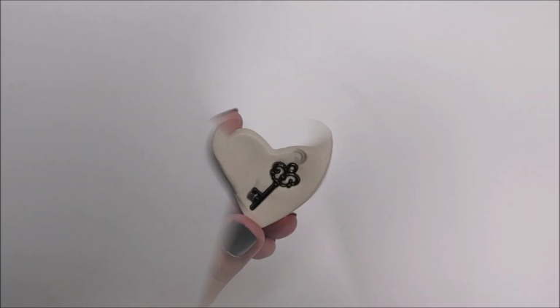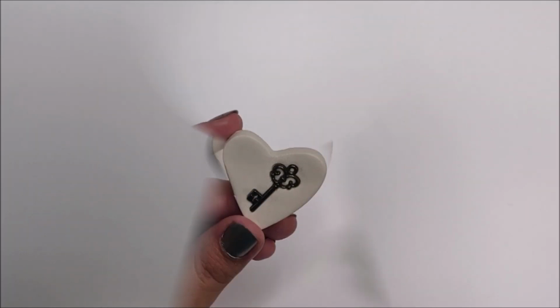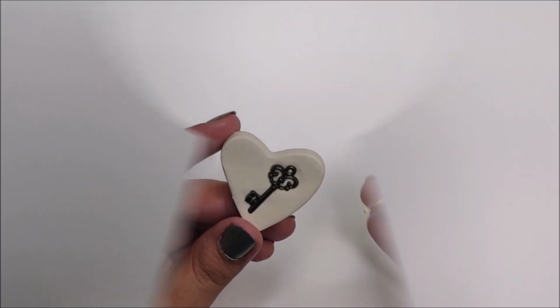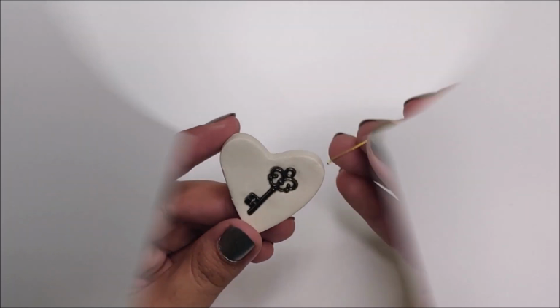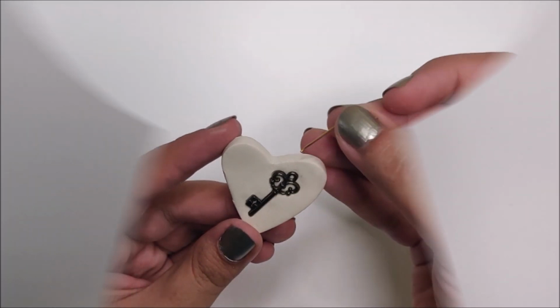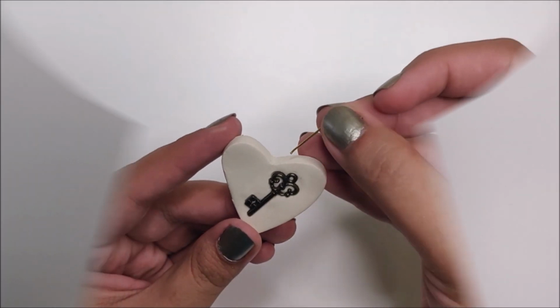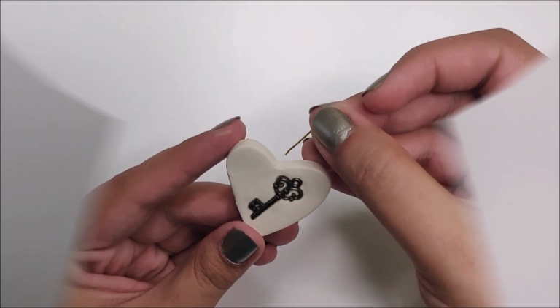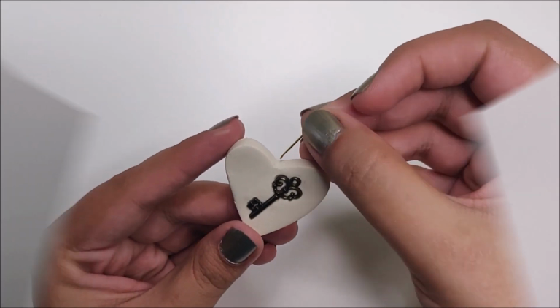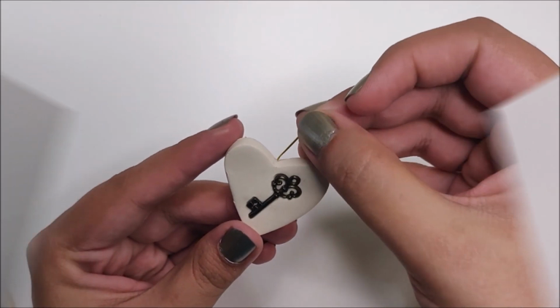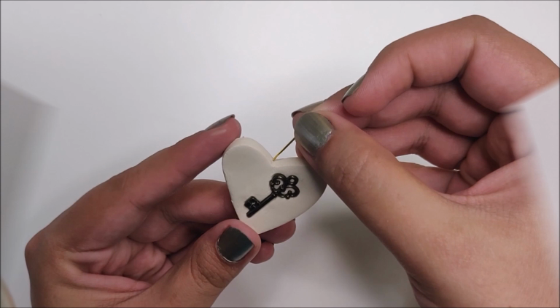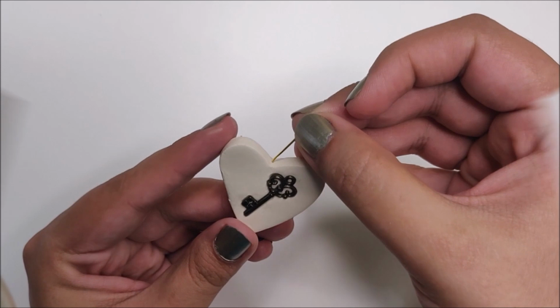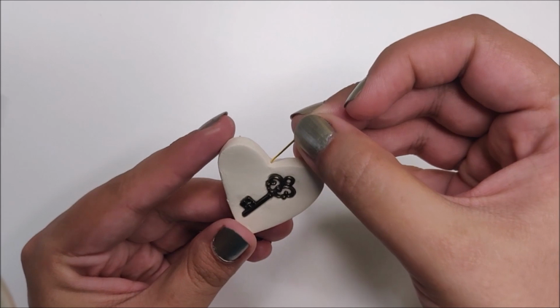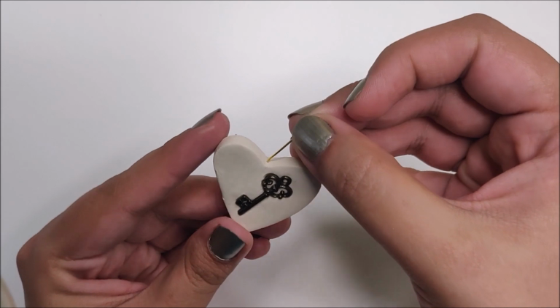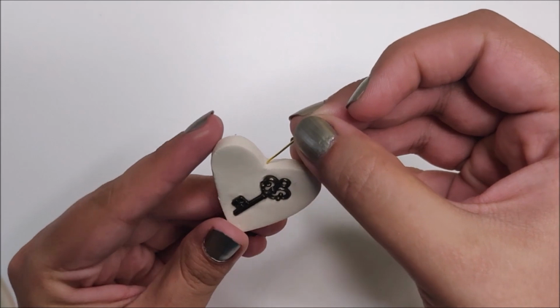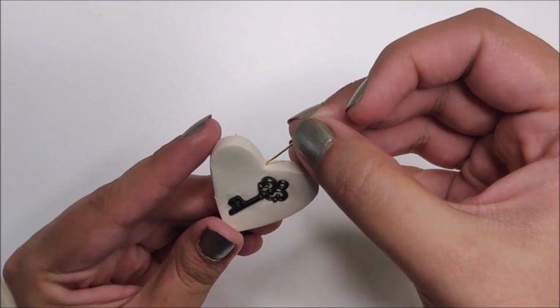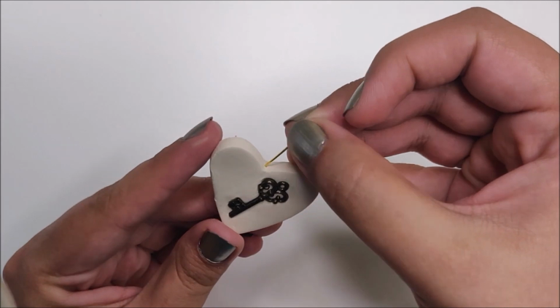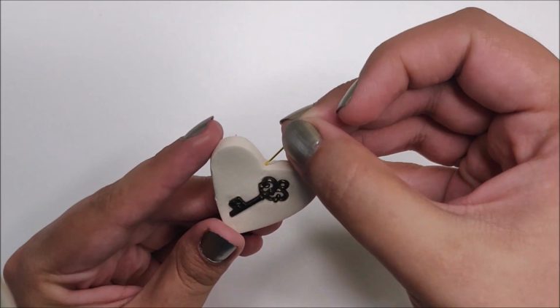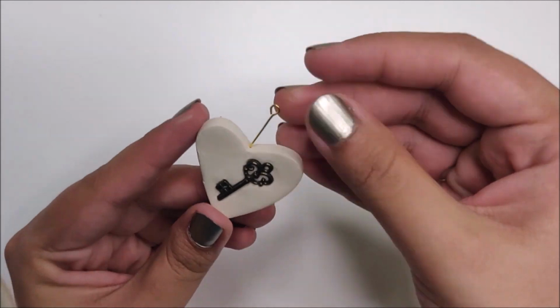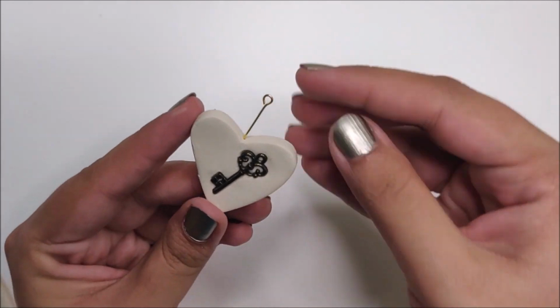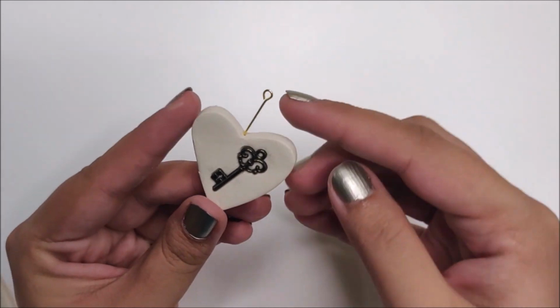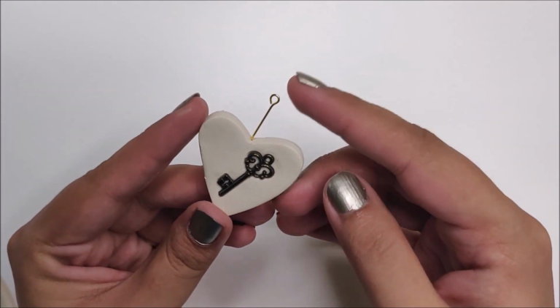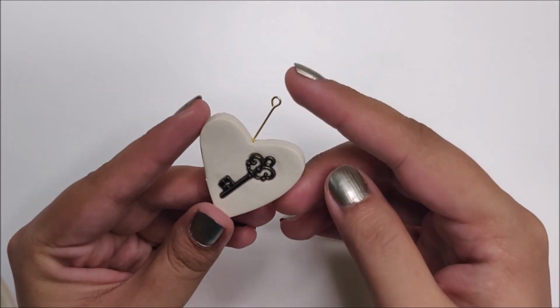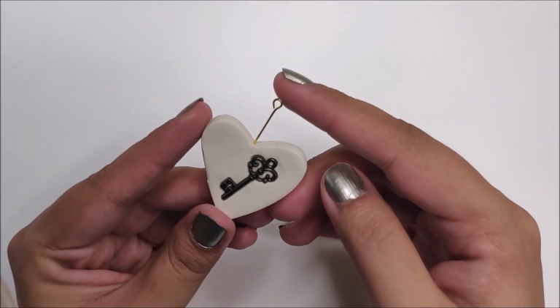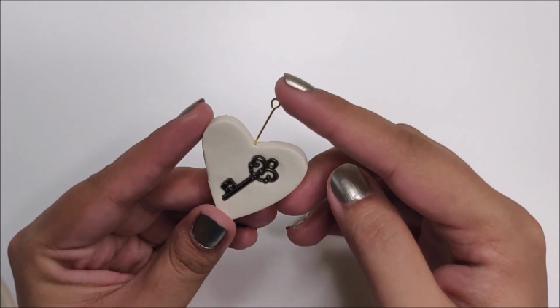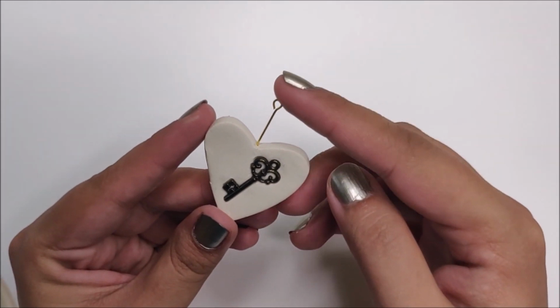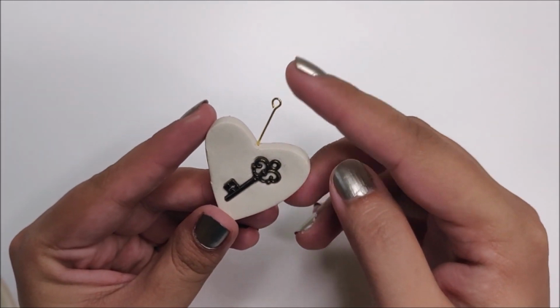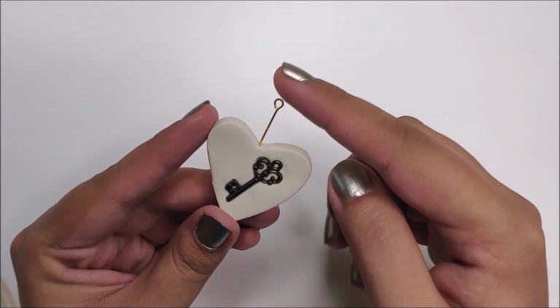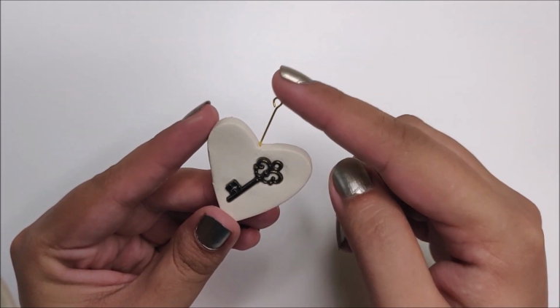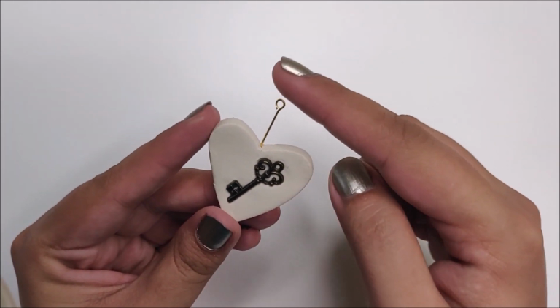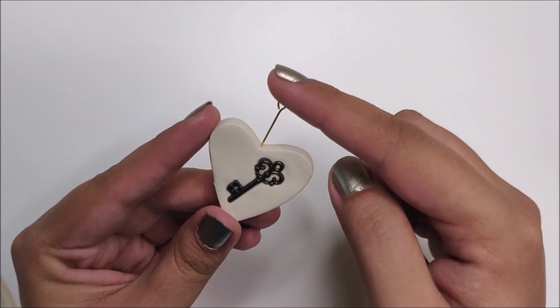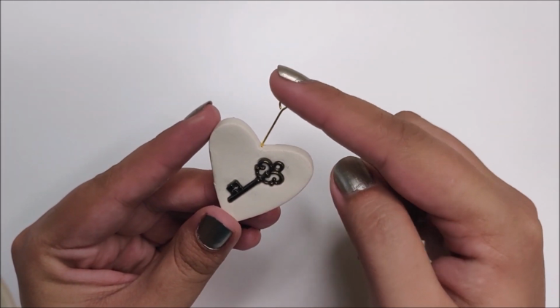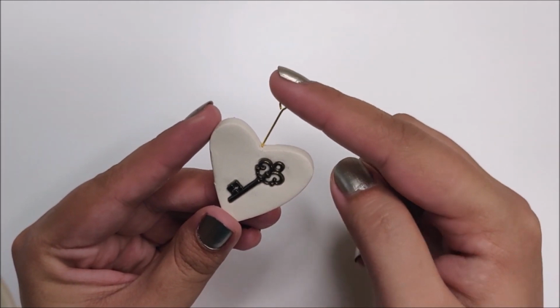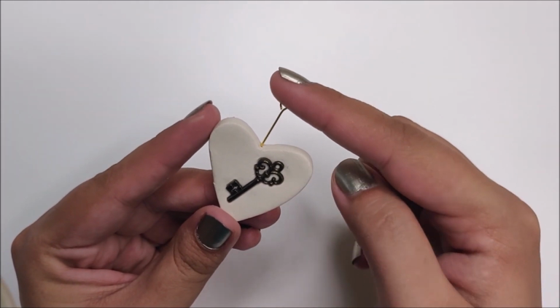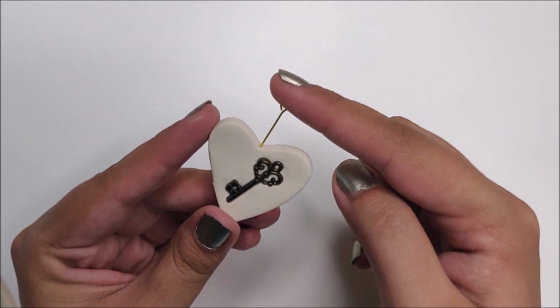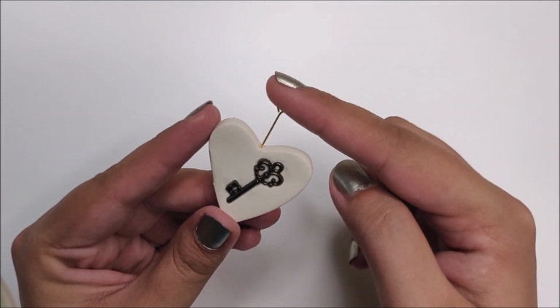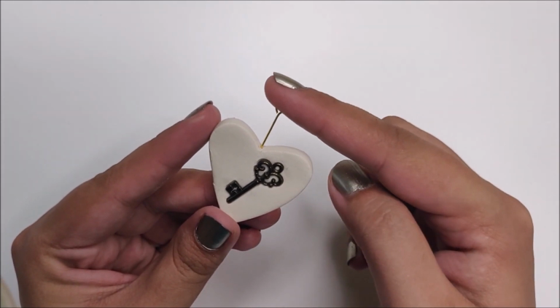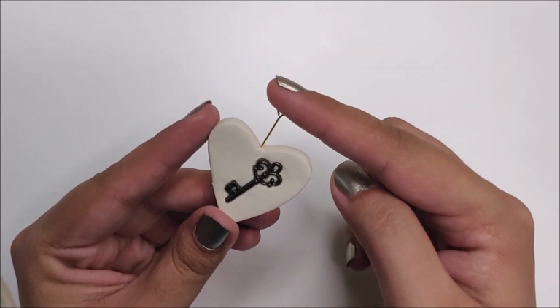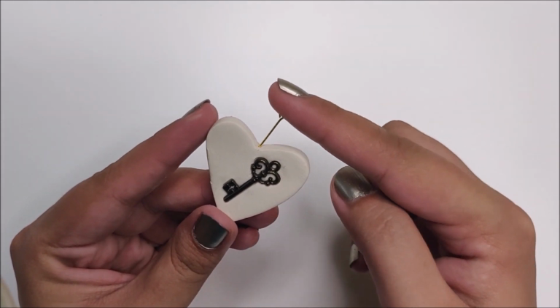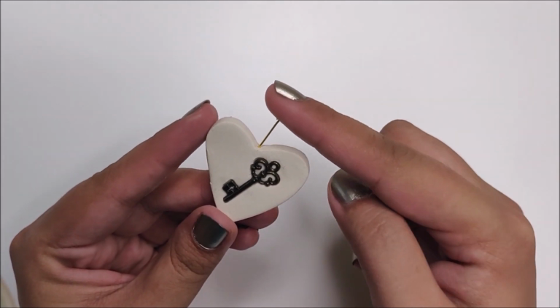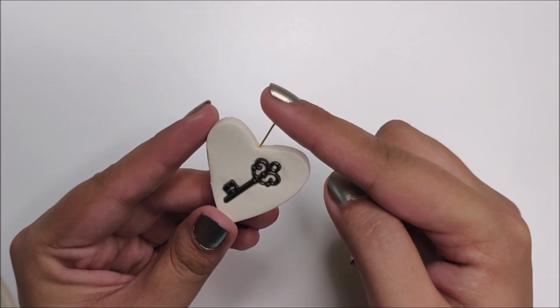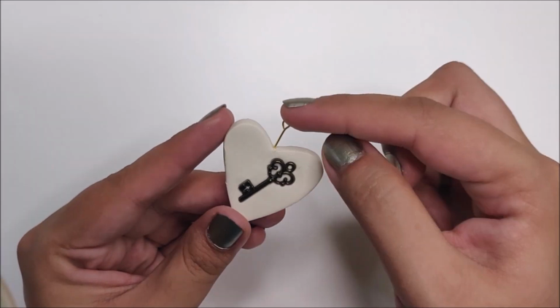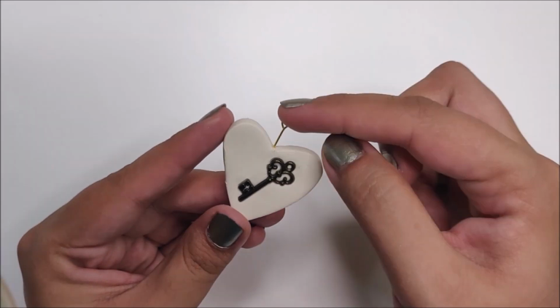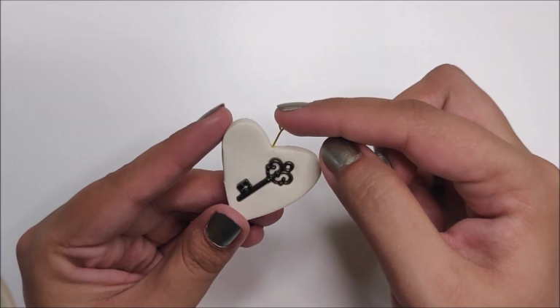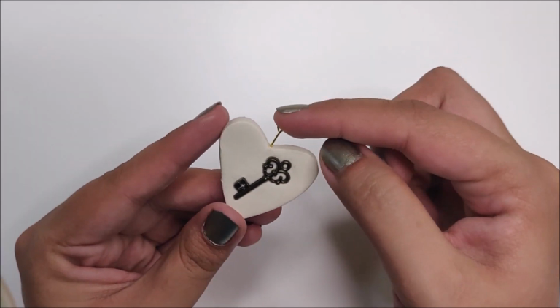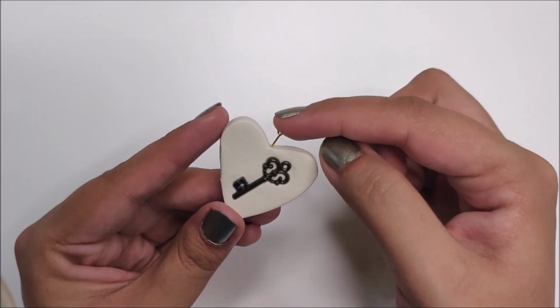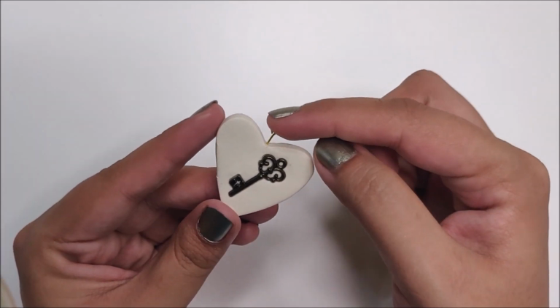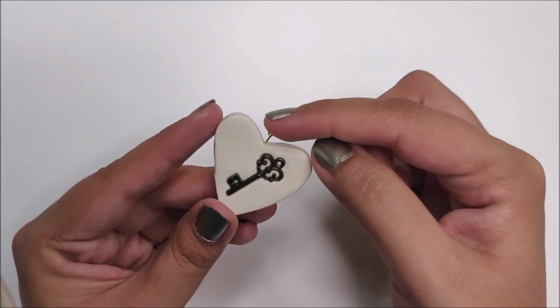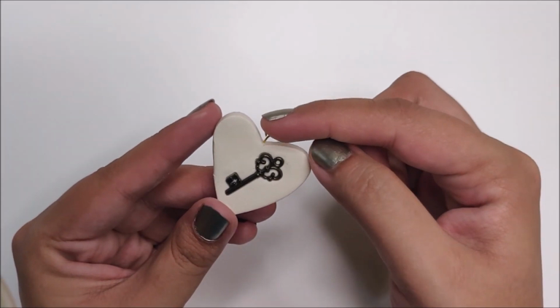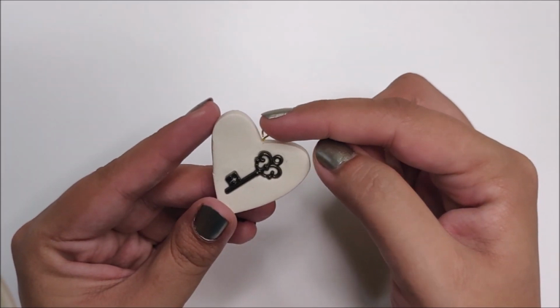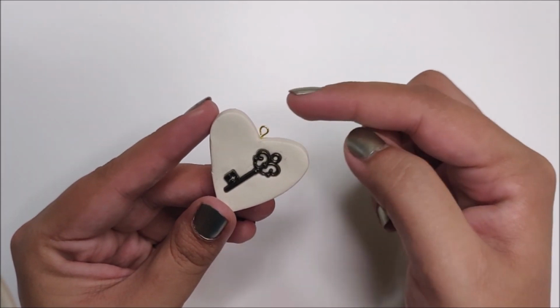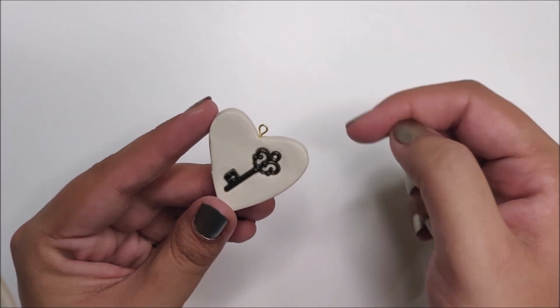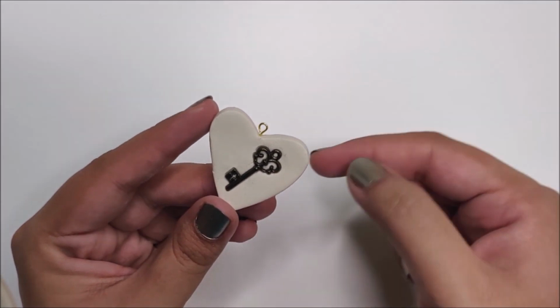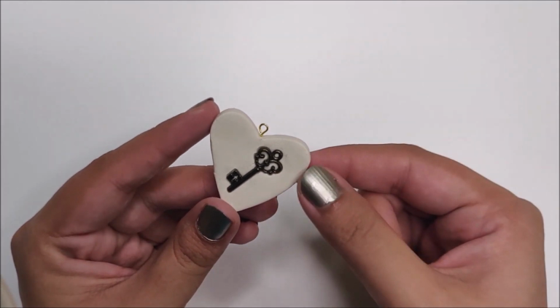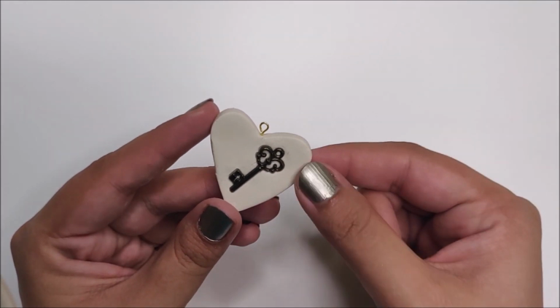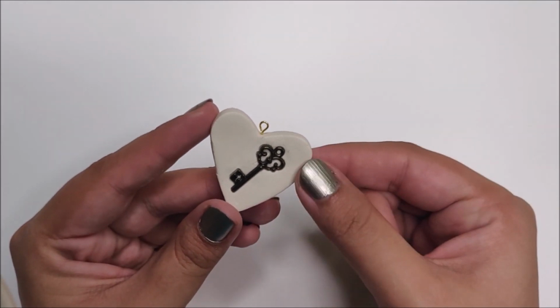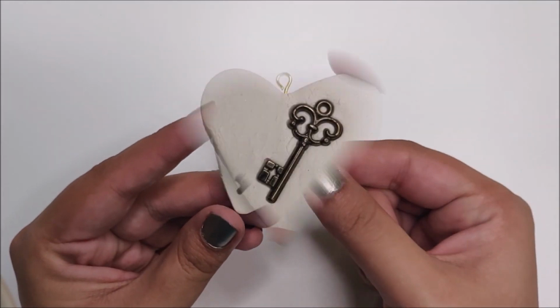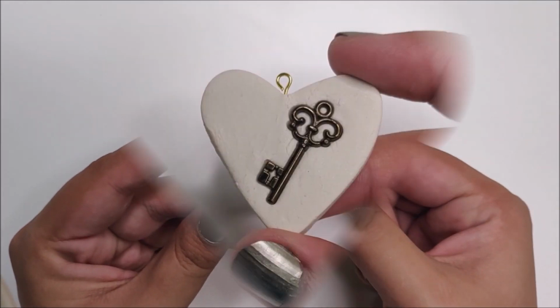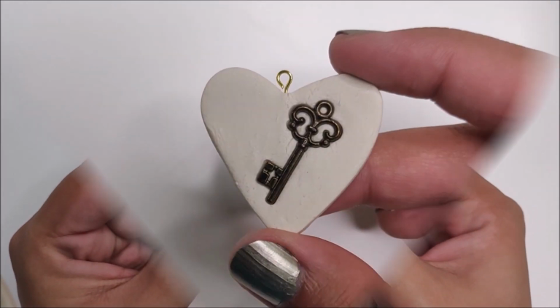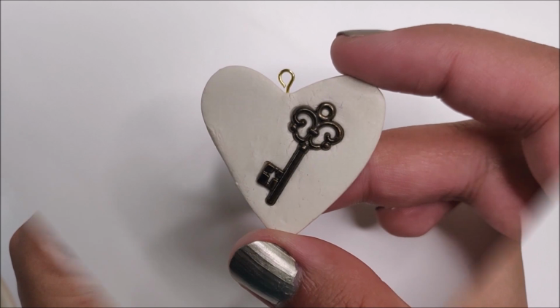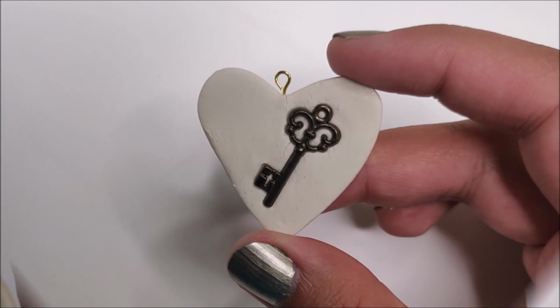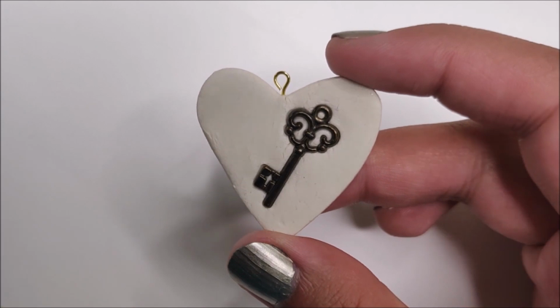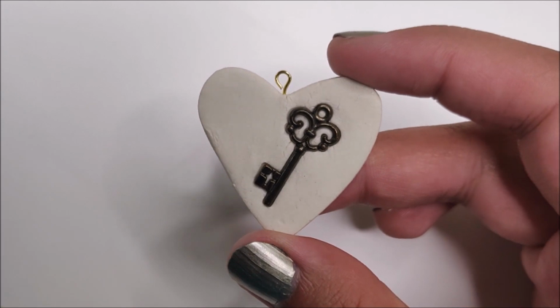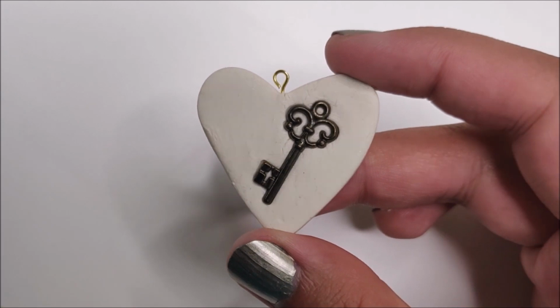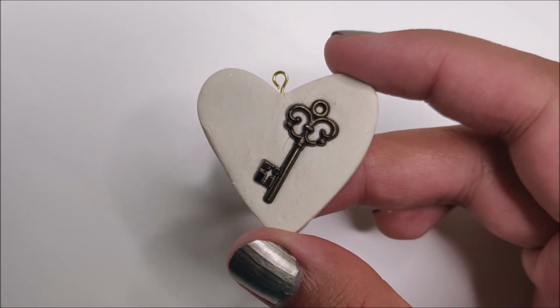I'm using a beautiful key charm to make an impression on the clay. Next, insert an eye pin and let it completely air dry for at least 24 hours.